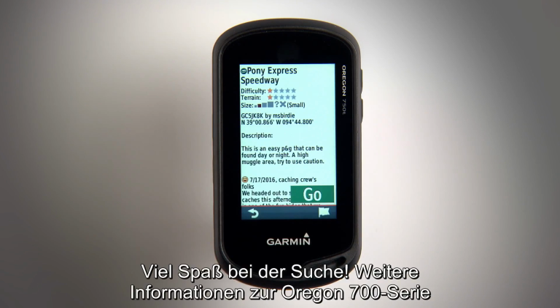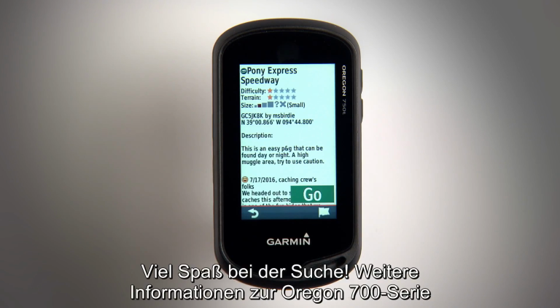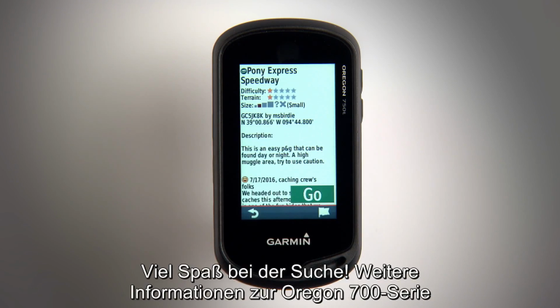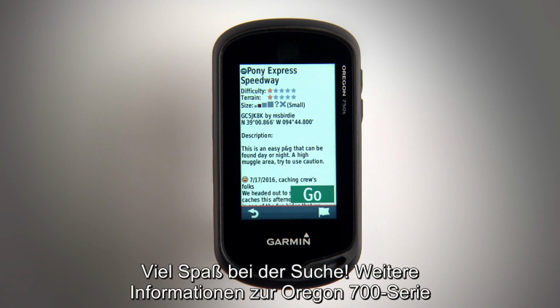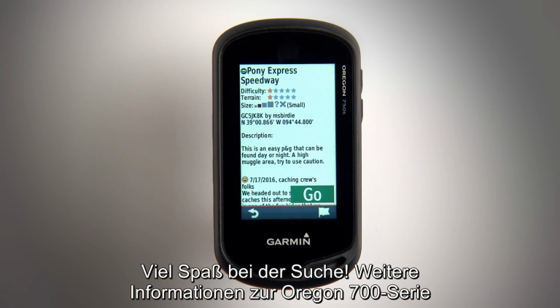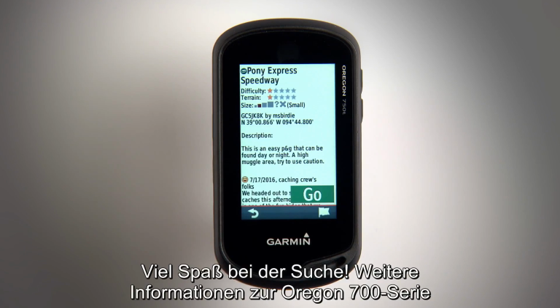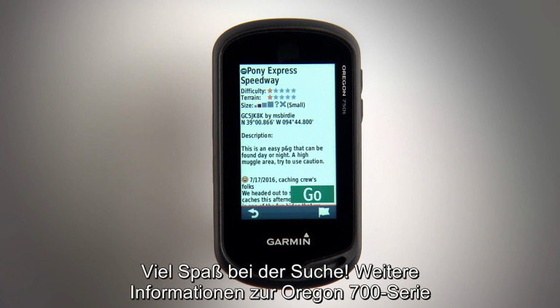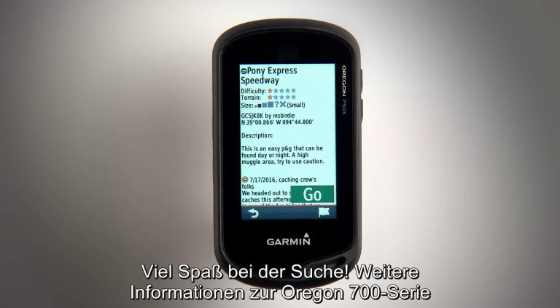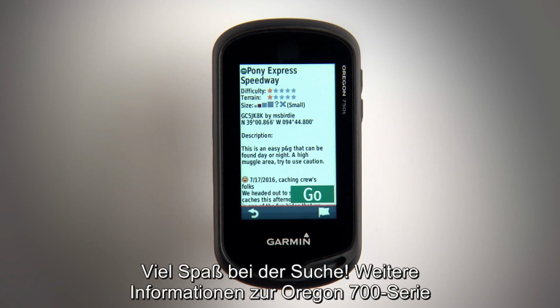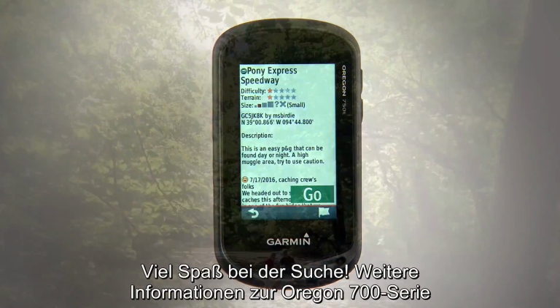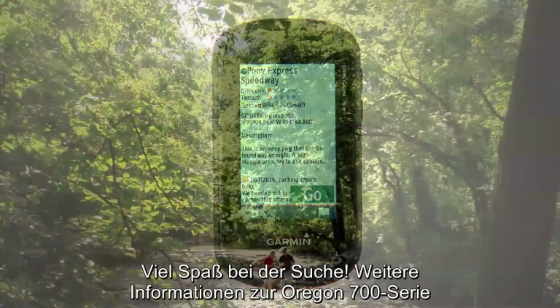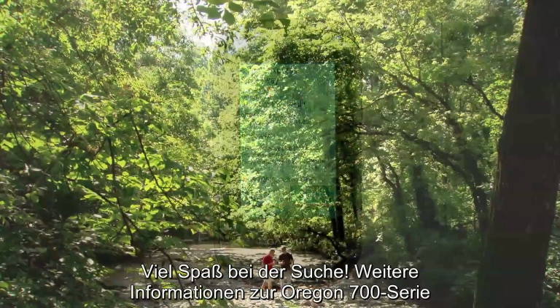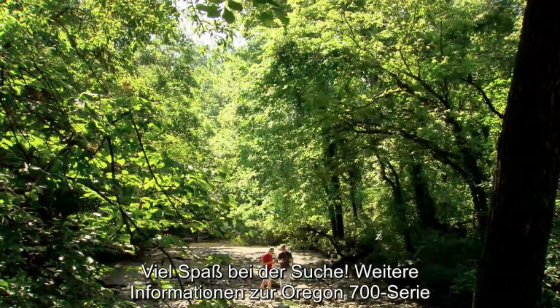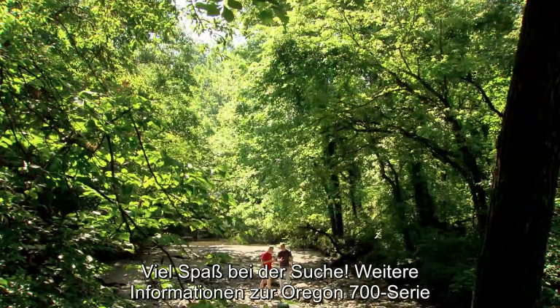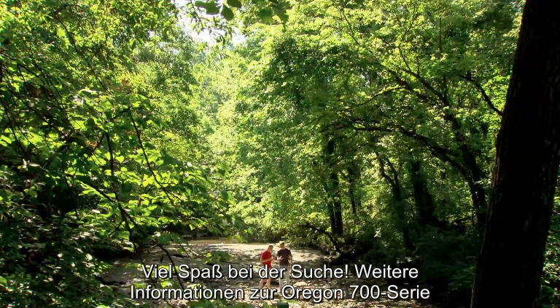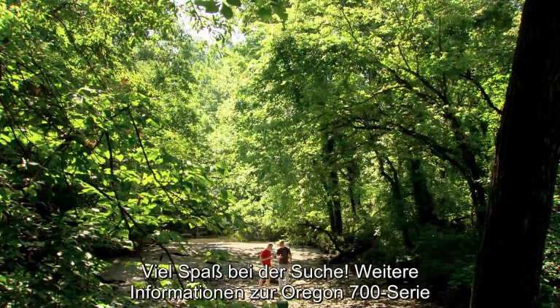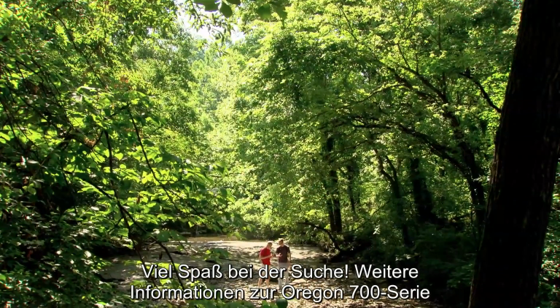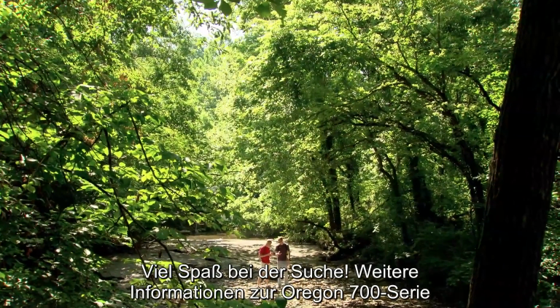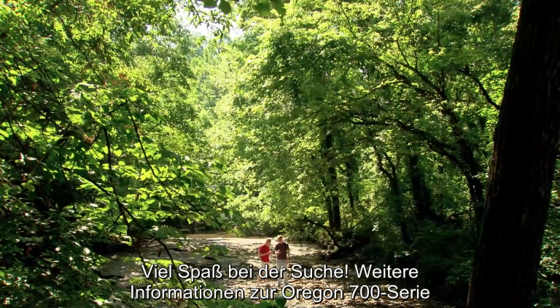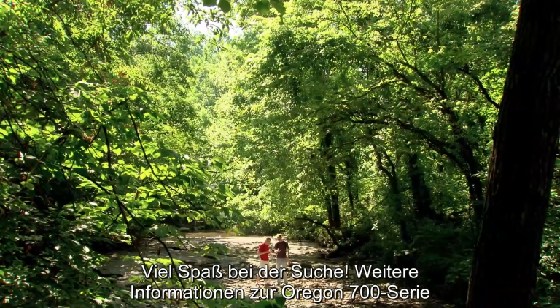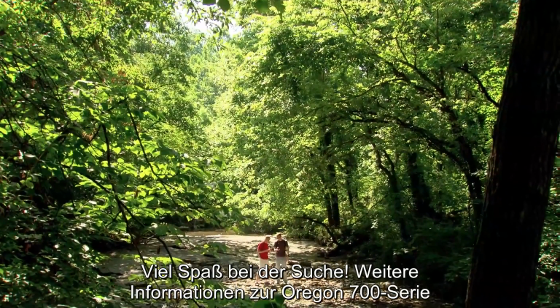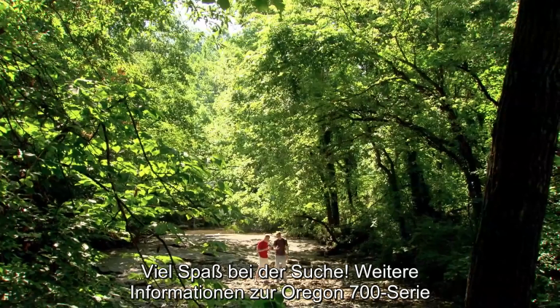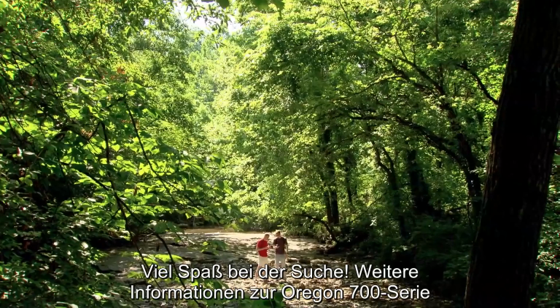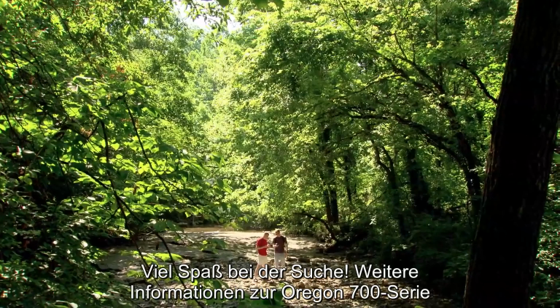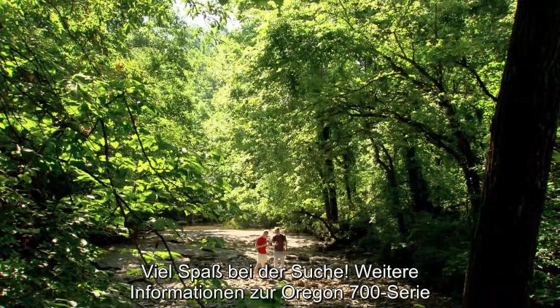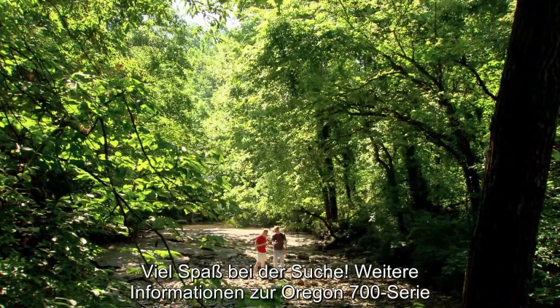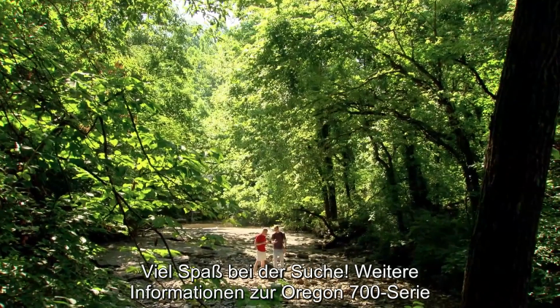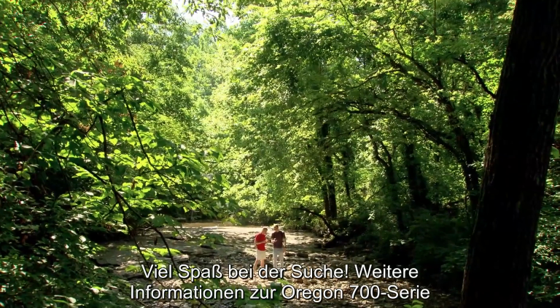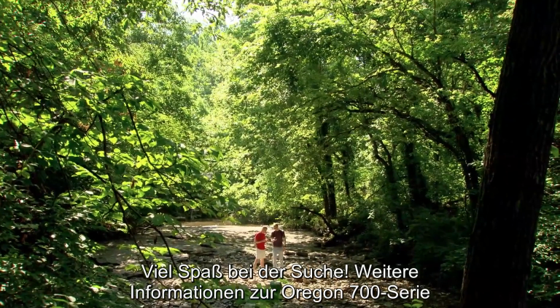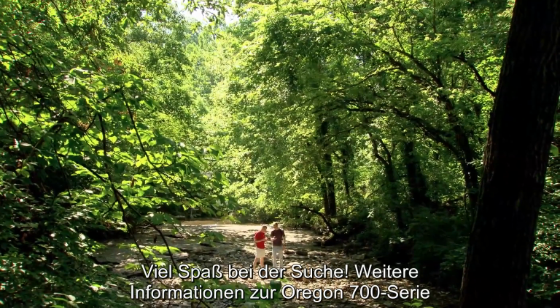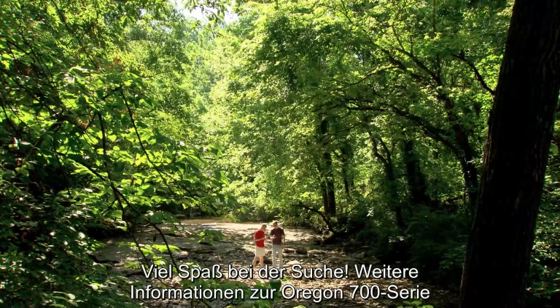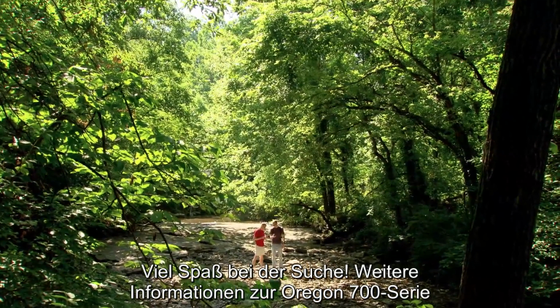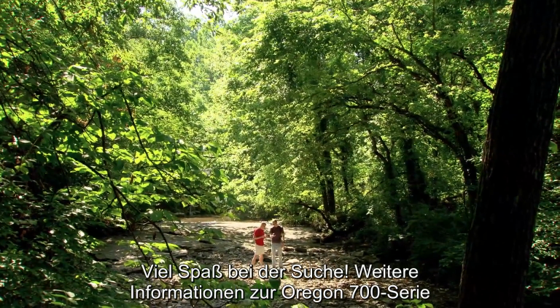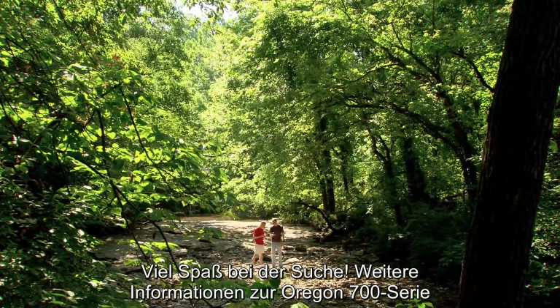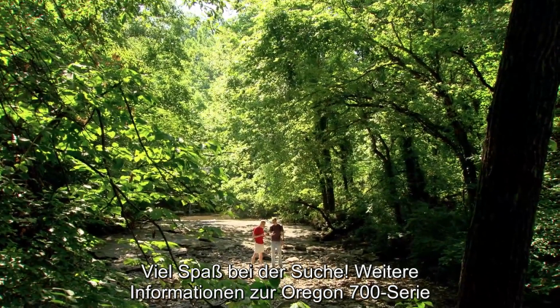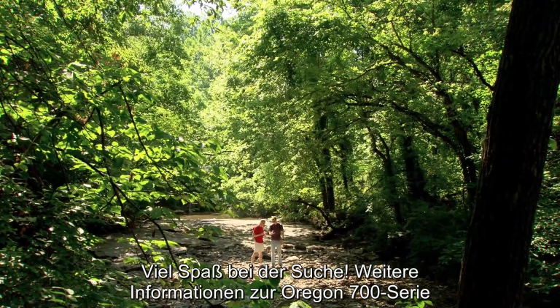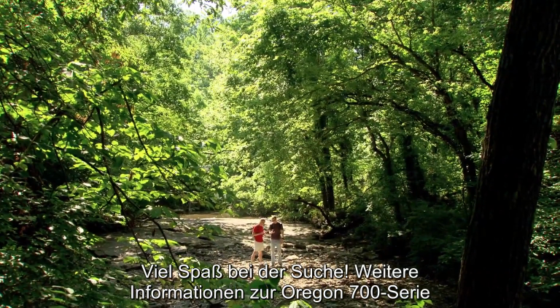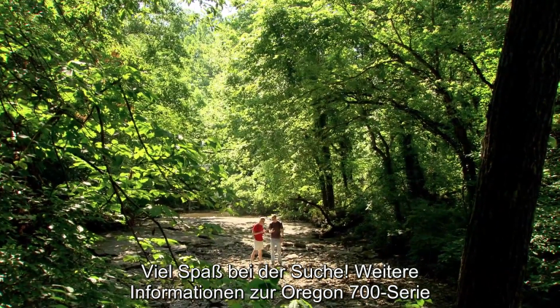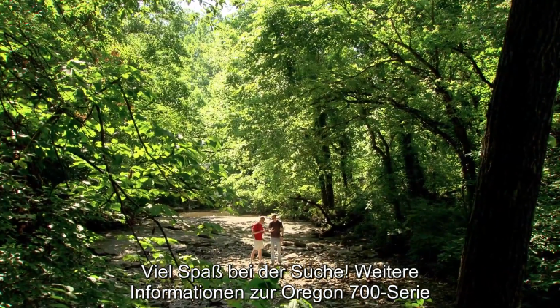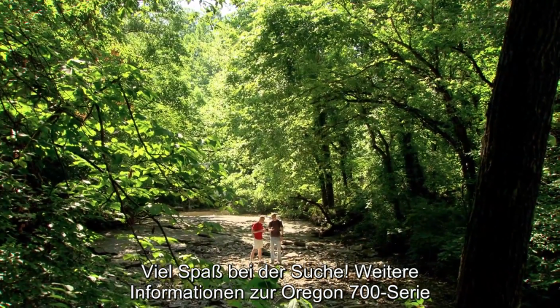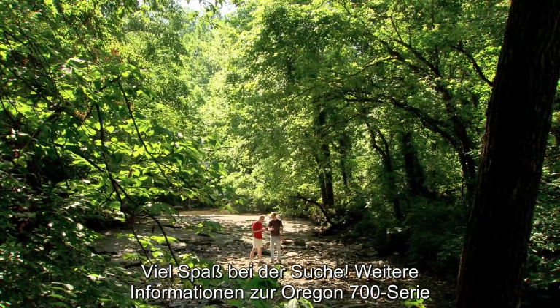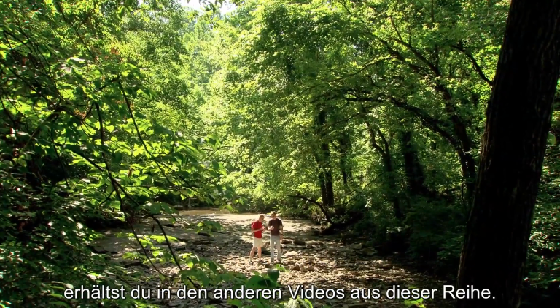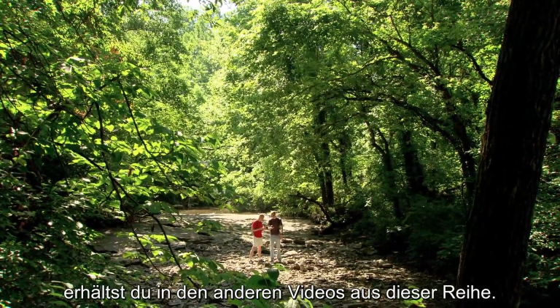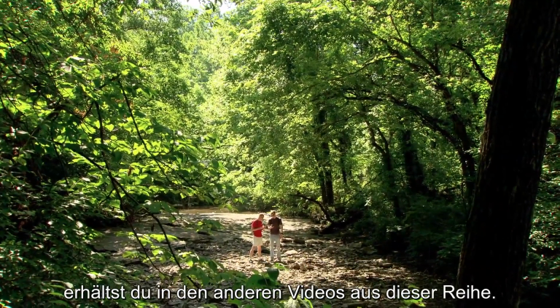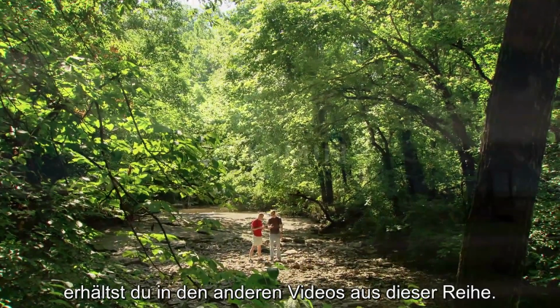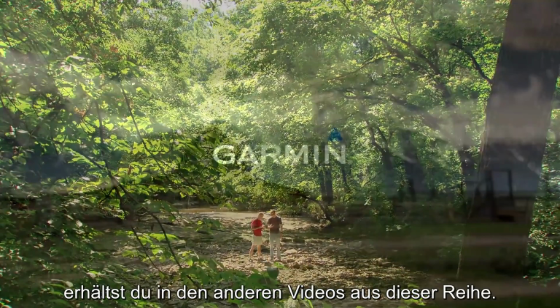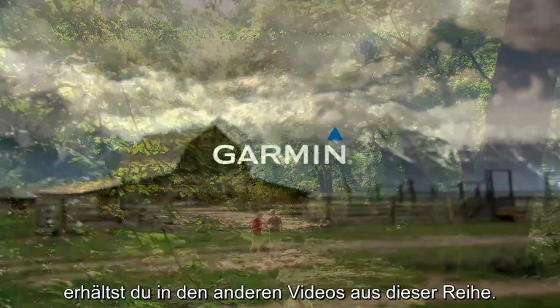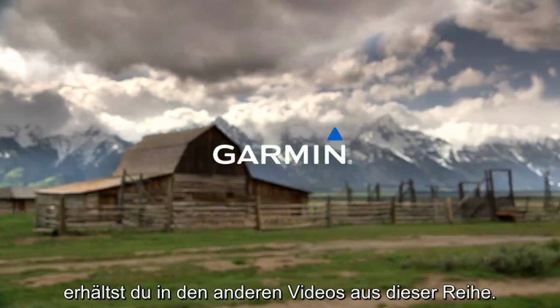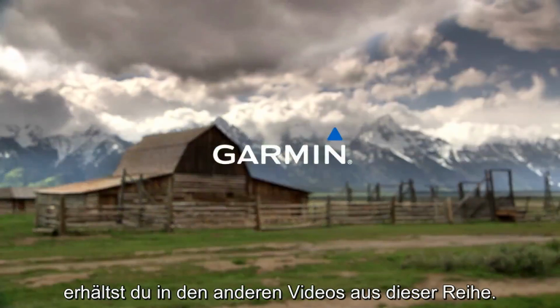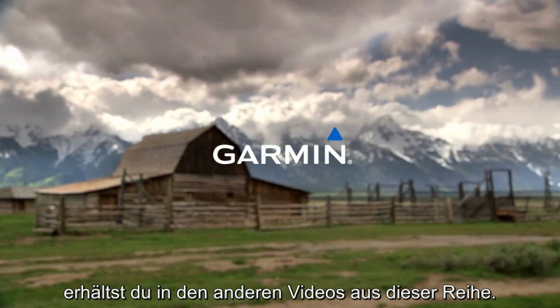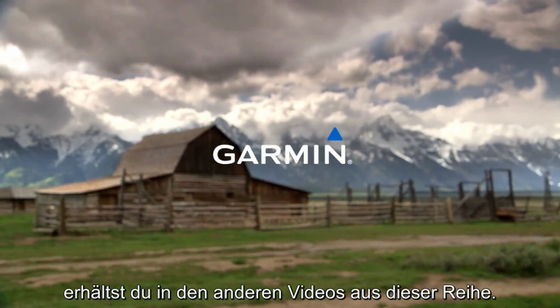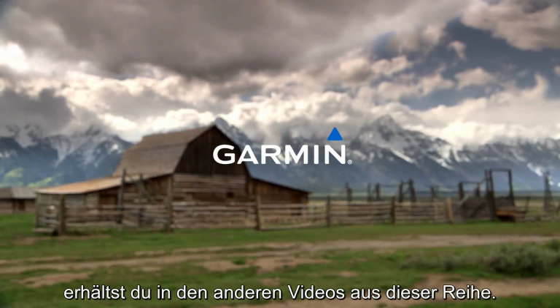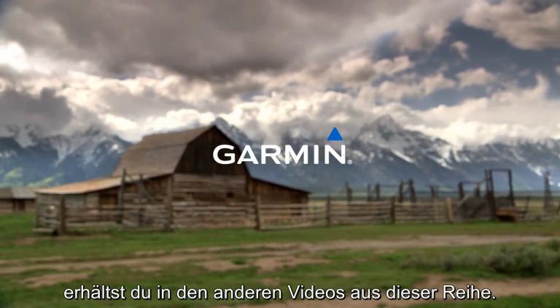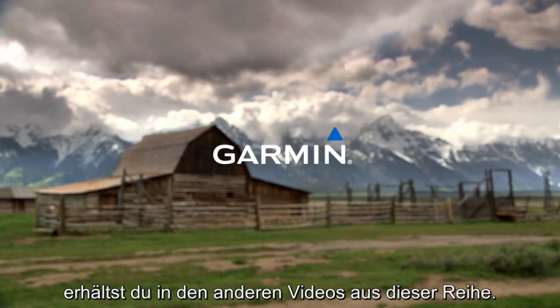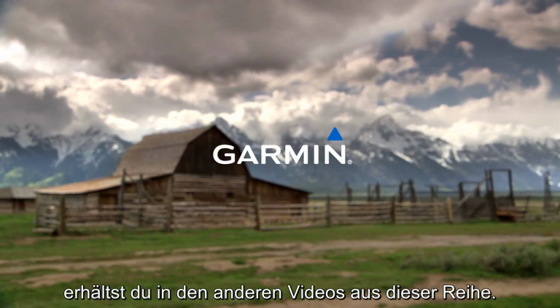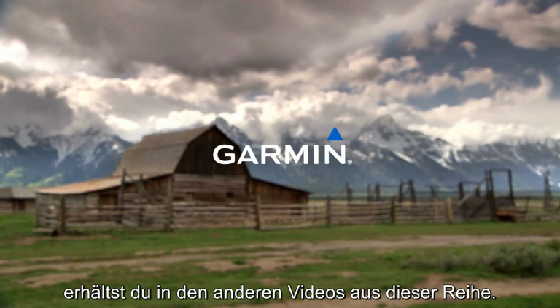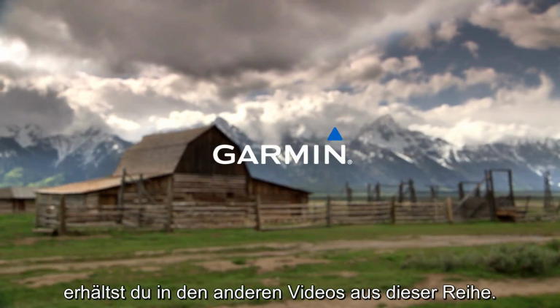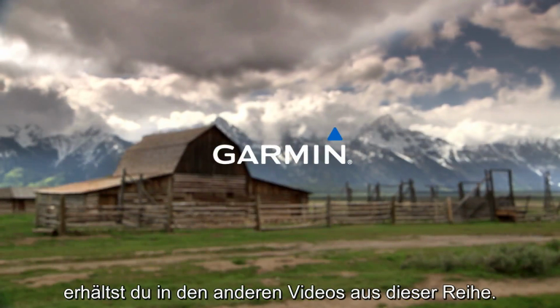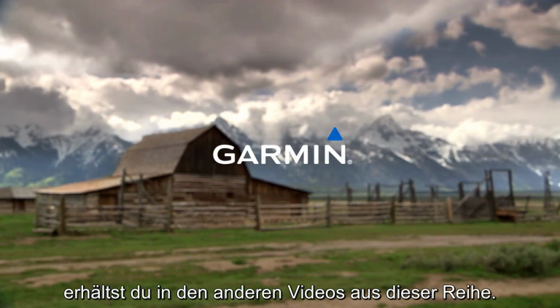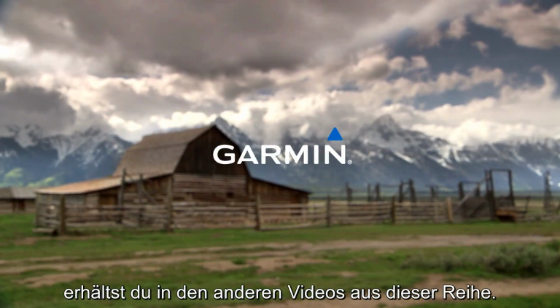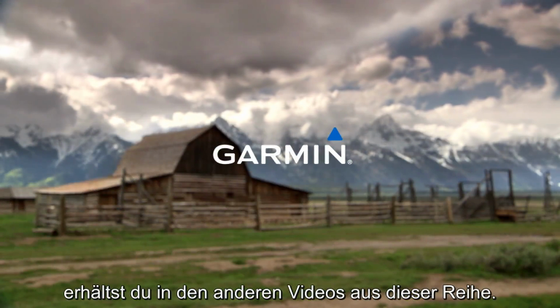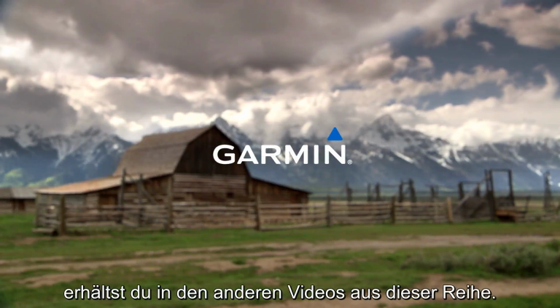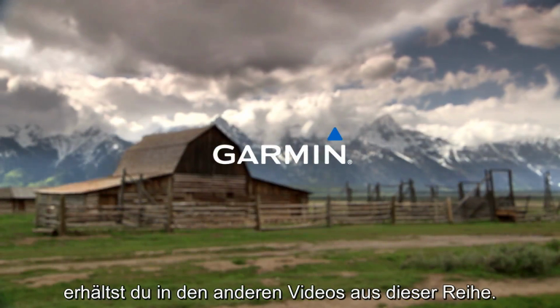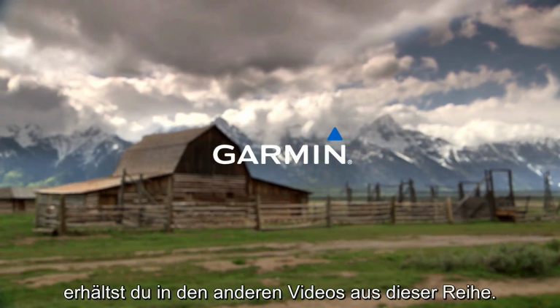Happy hunting! And for more information about your Oregon 700 series, be sure to watch the other videos in this series.